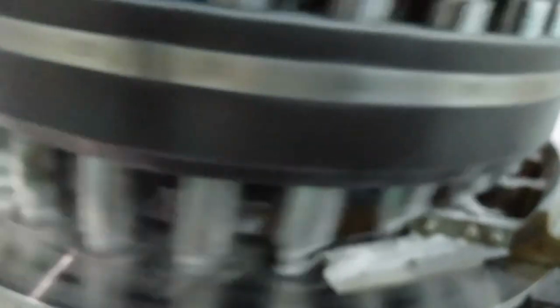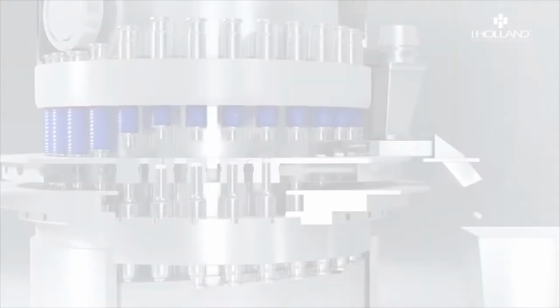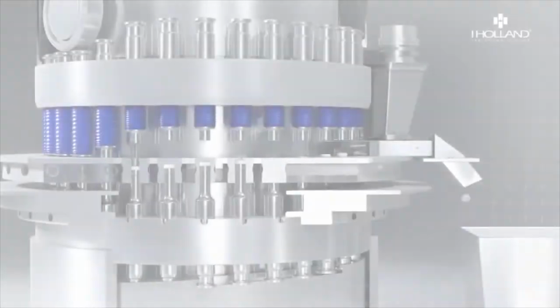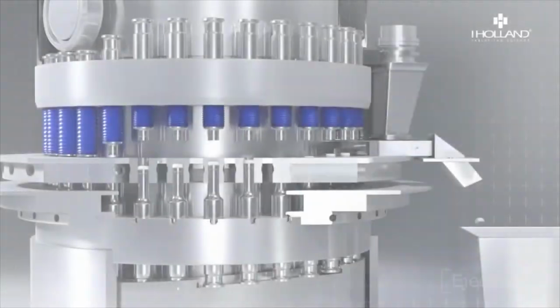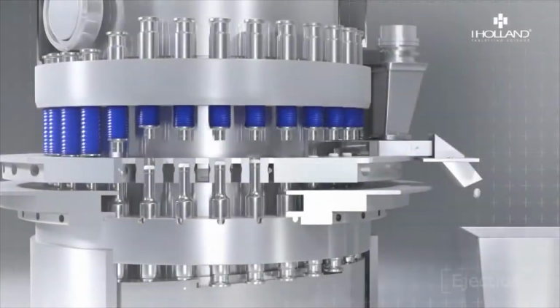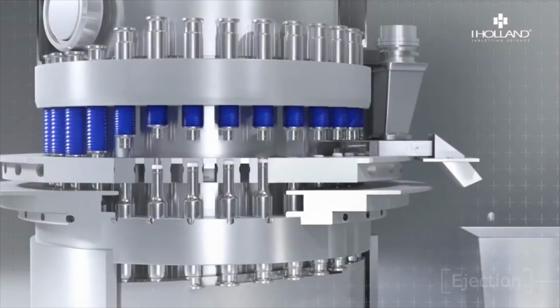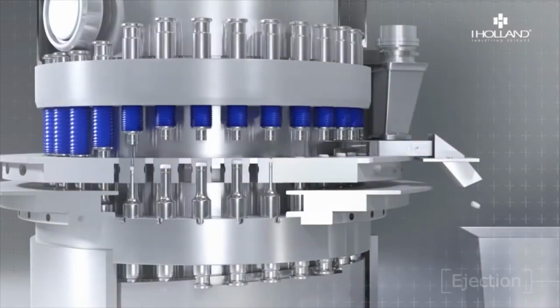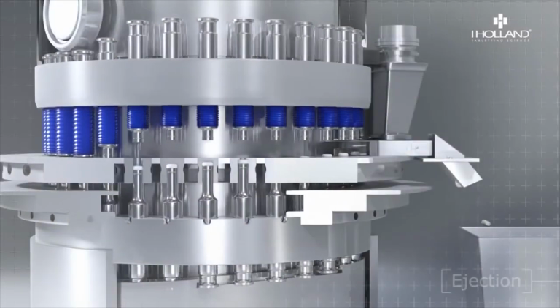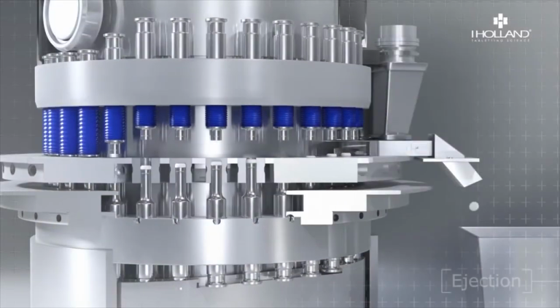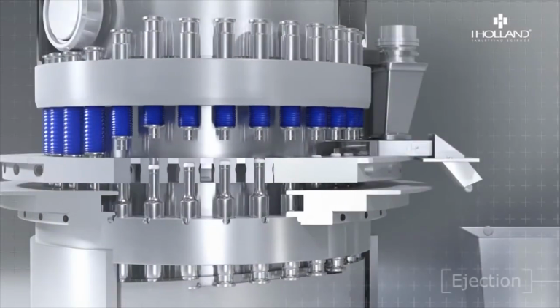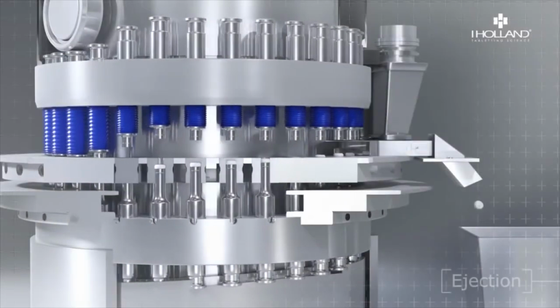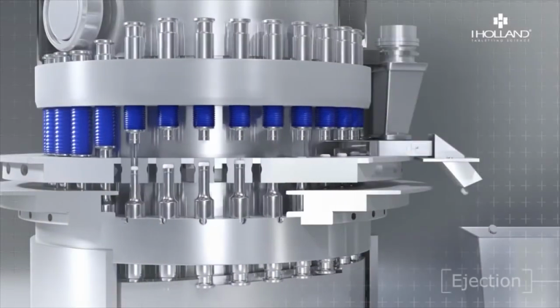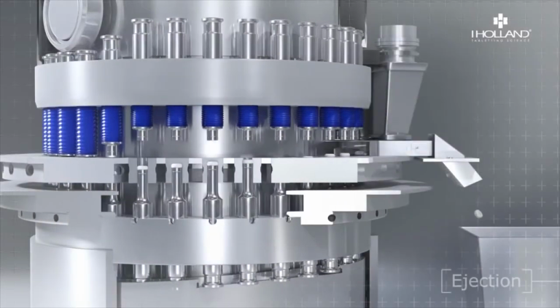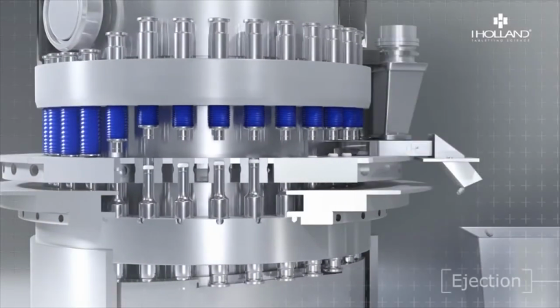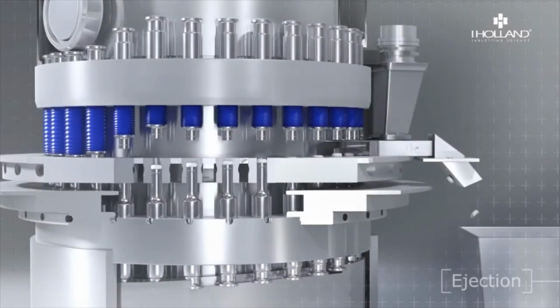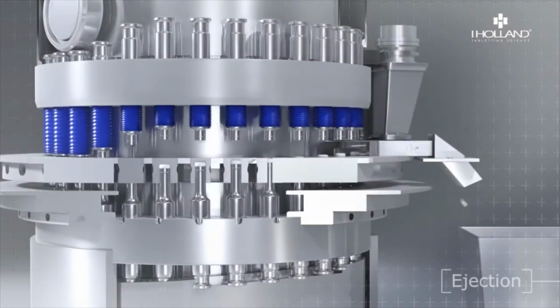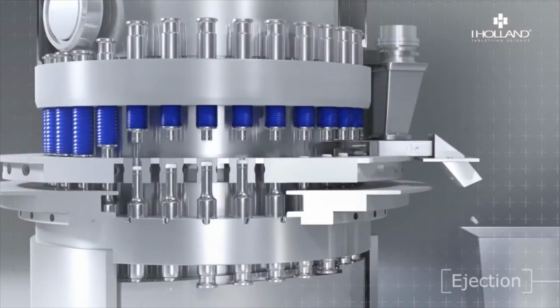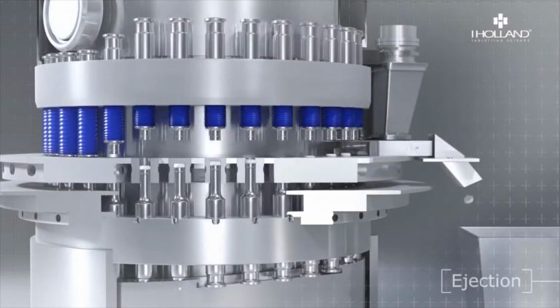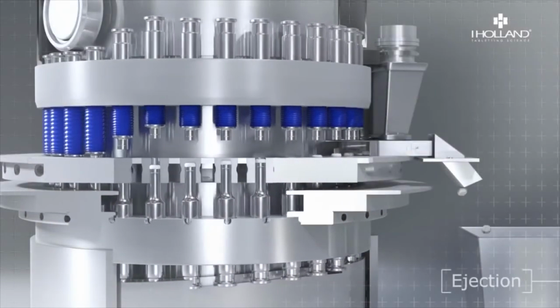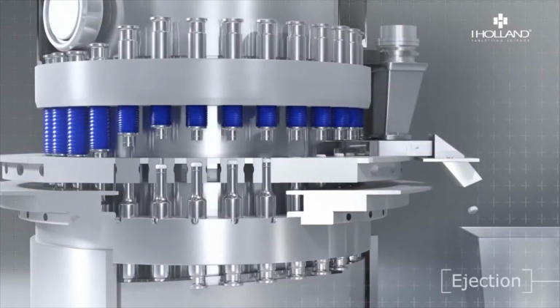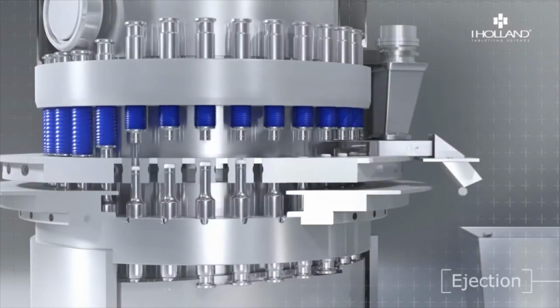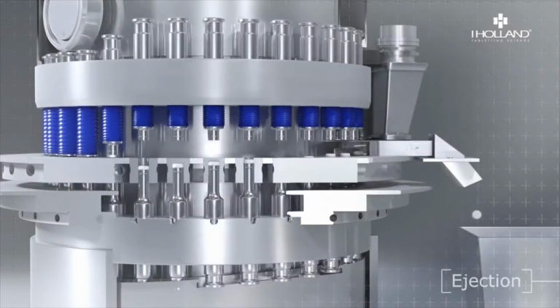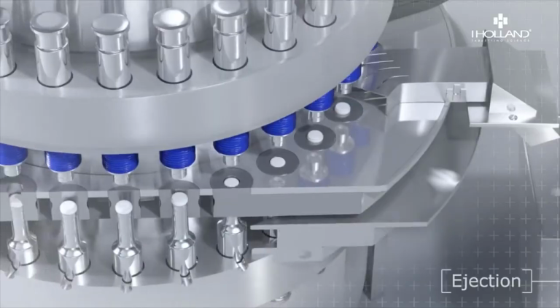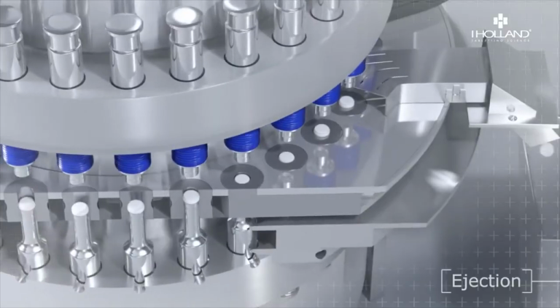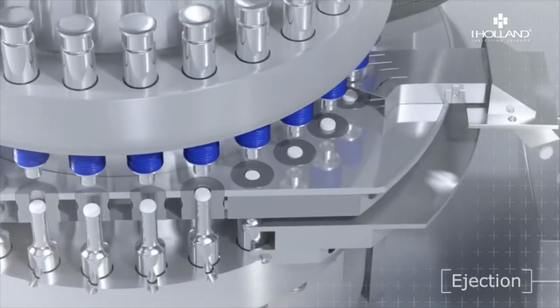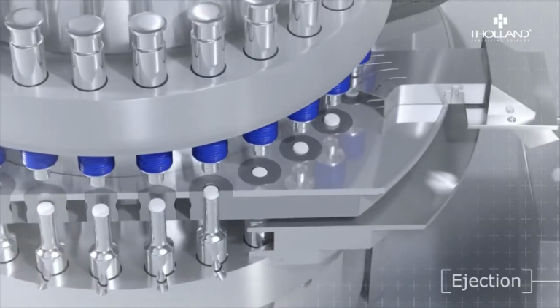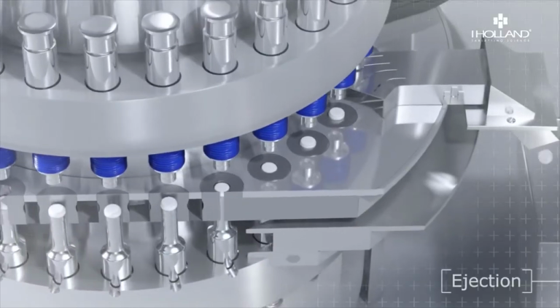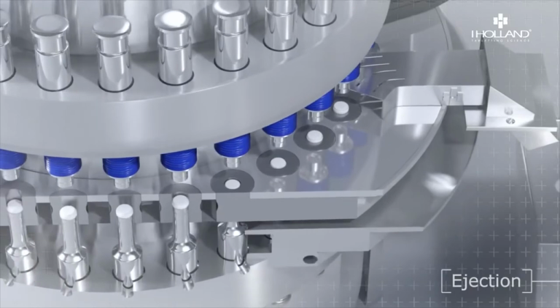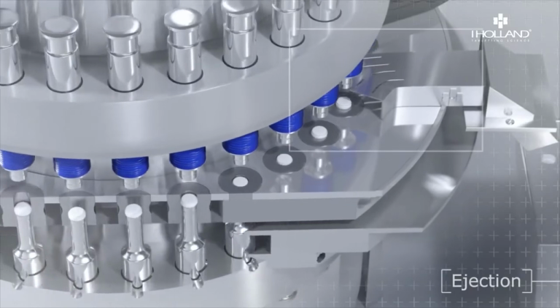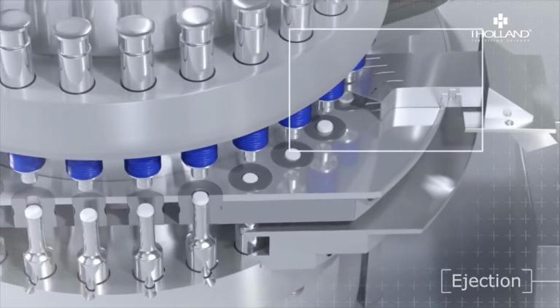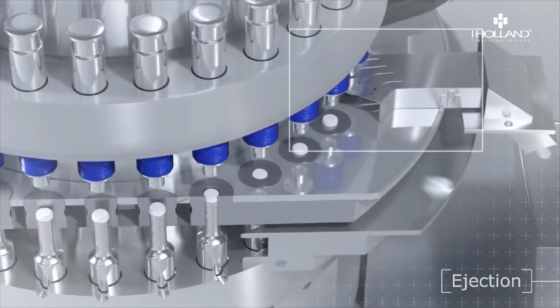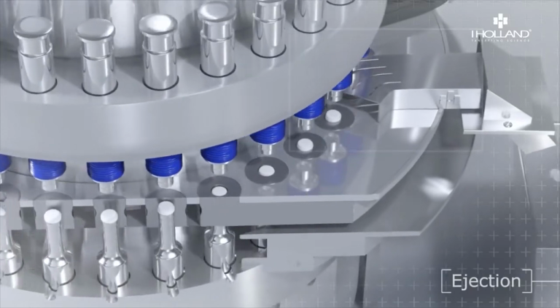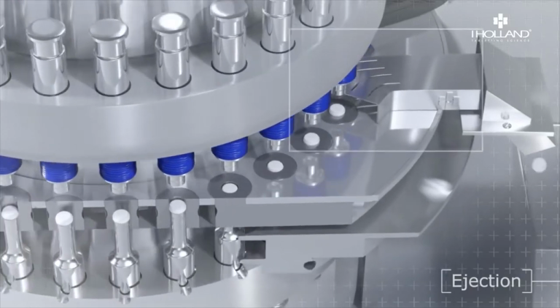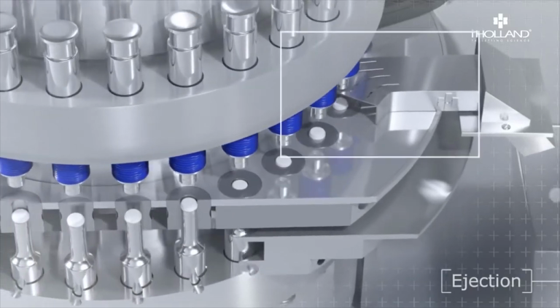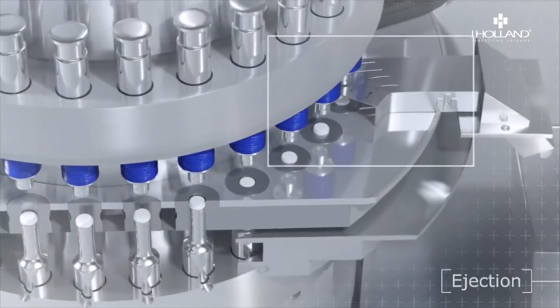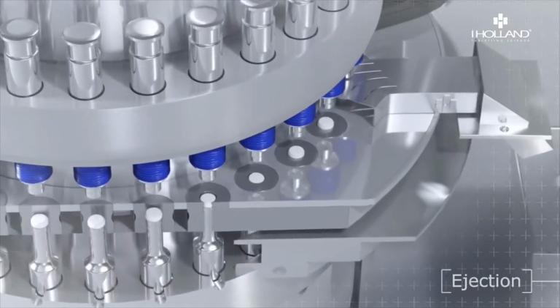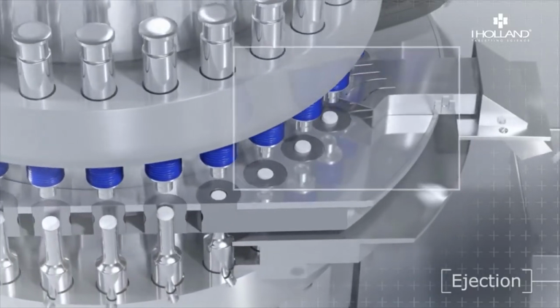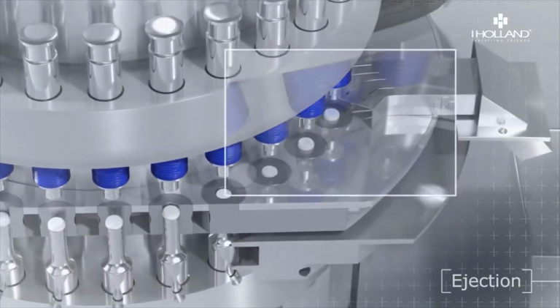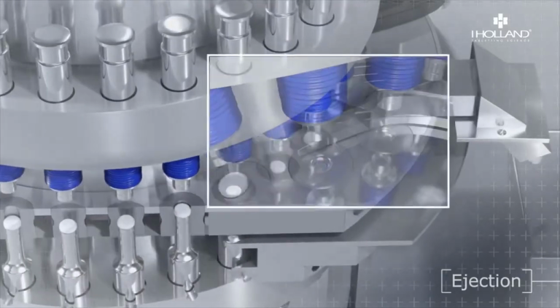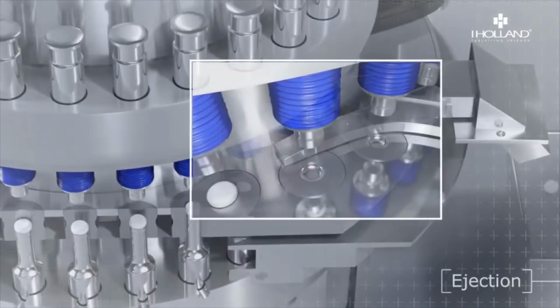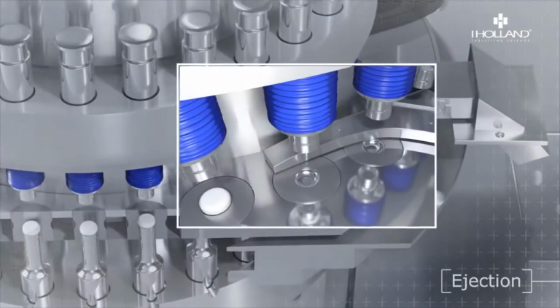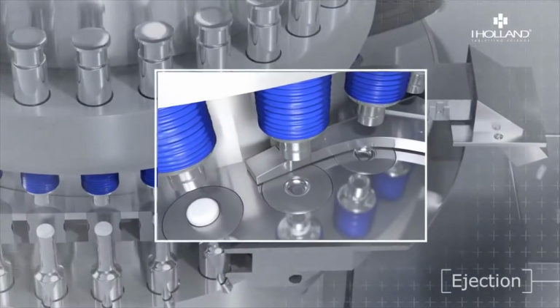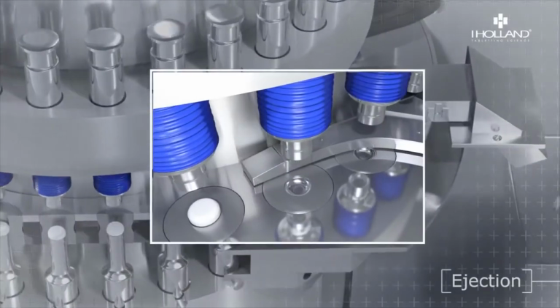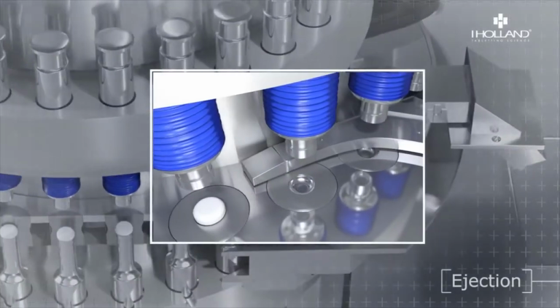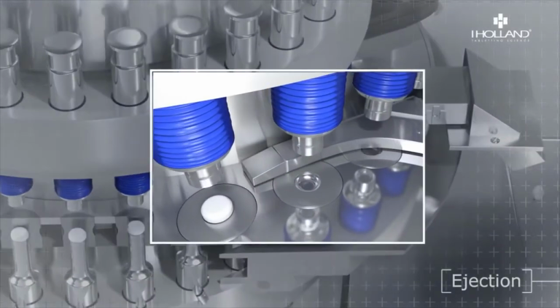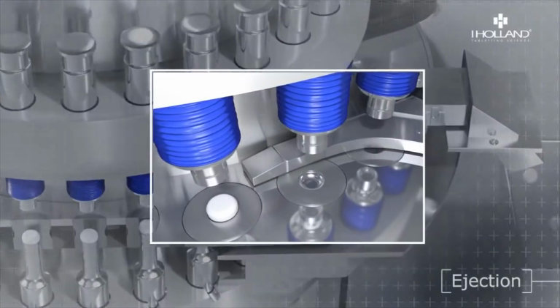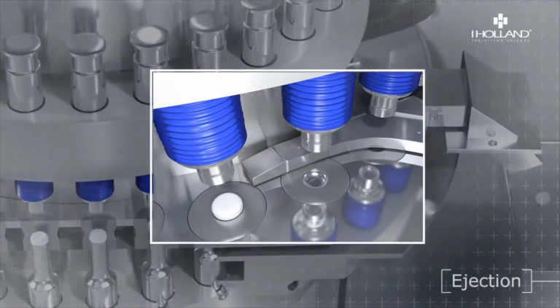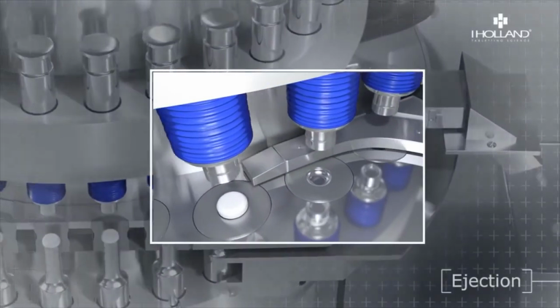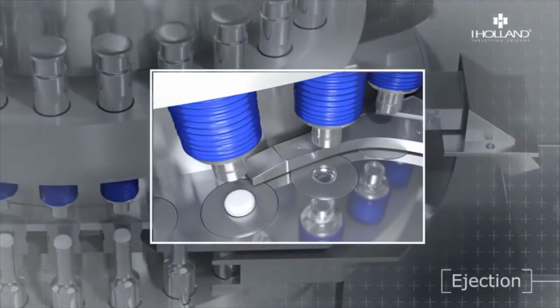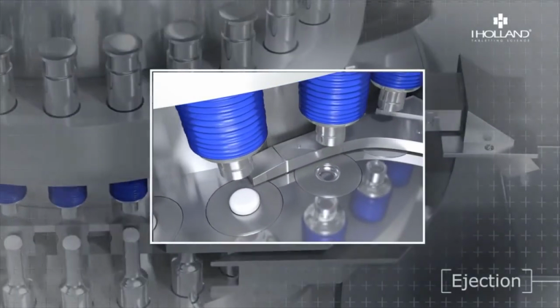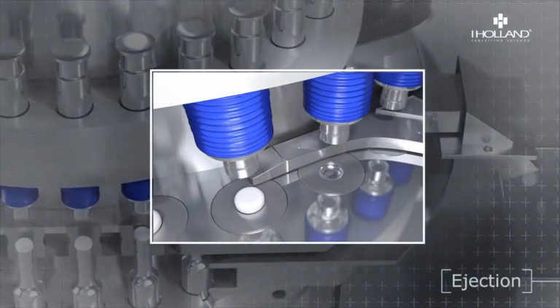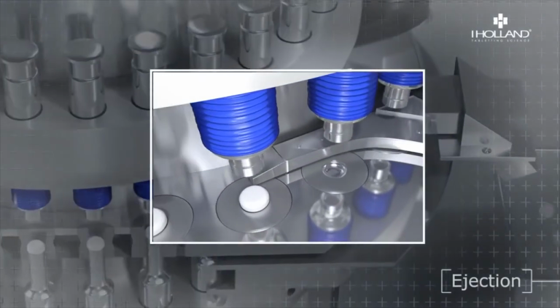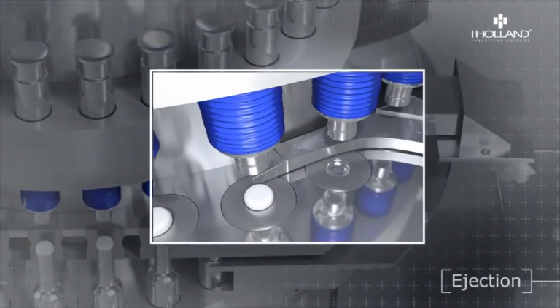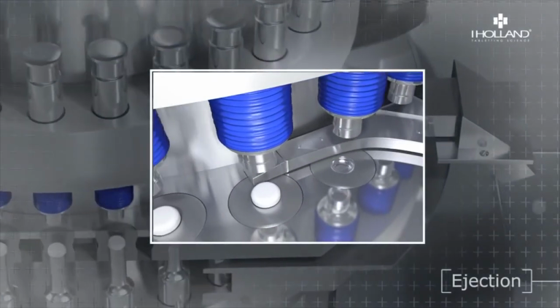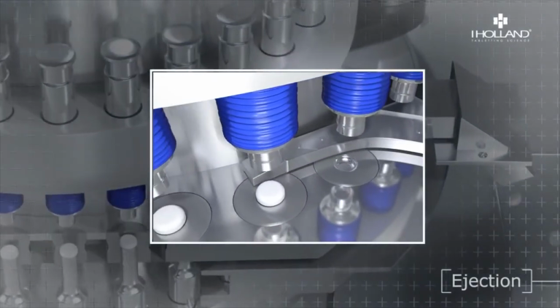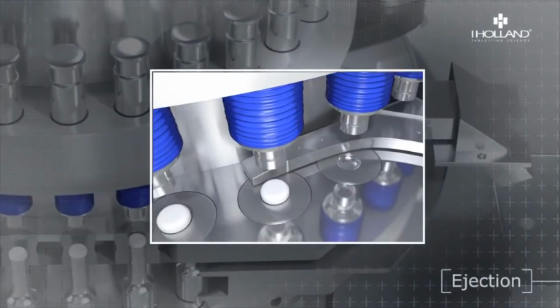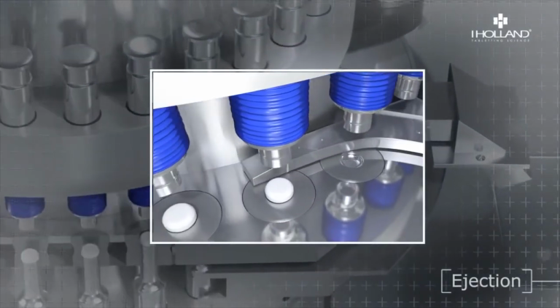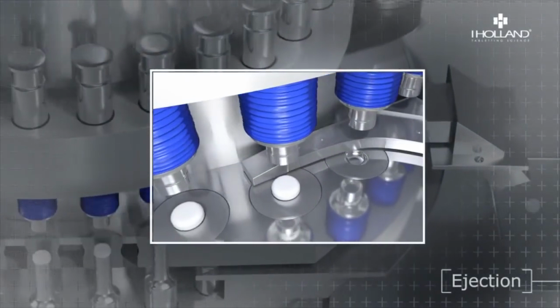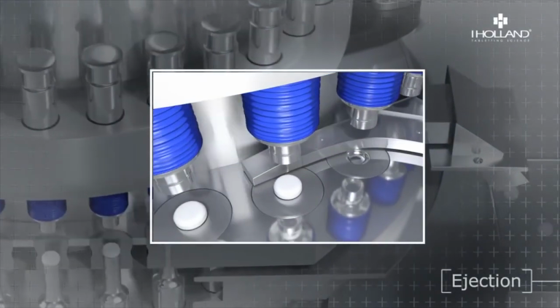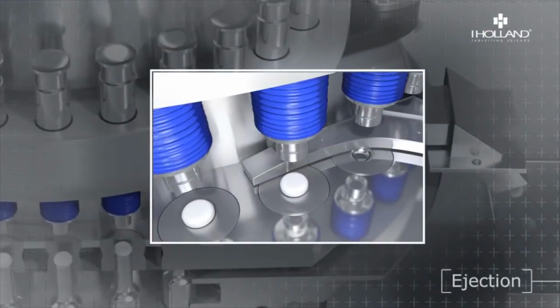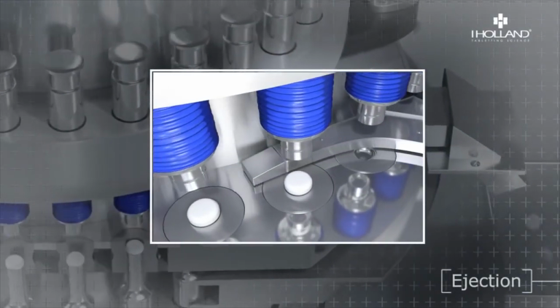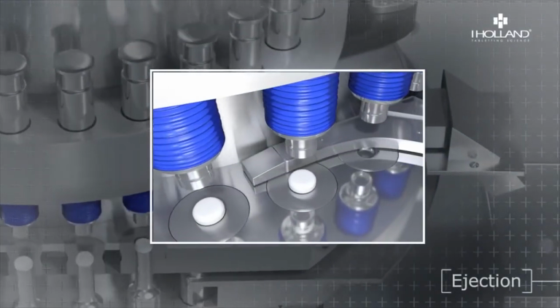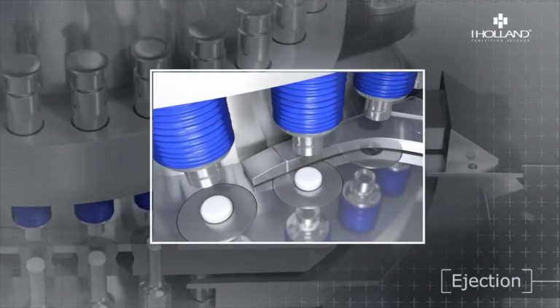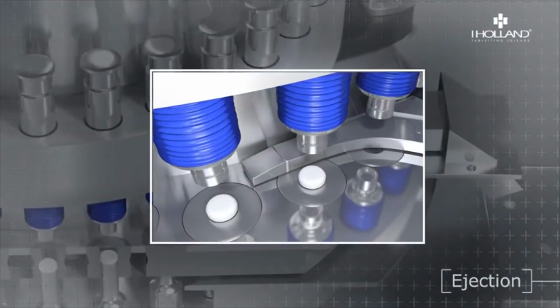After compression, there is the ejection cycle. The lower punch pushes up, ejecting the tablet from the die.